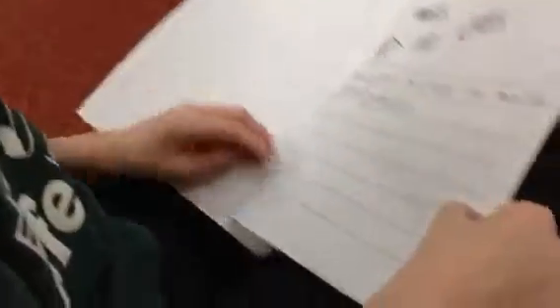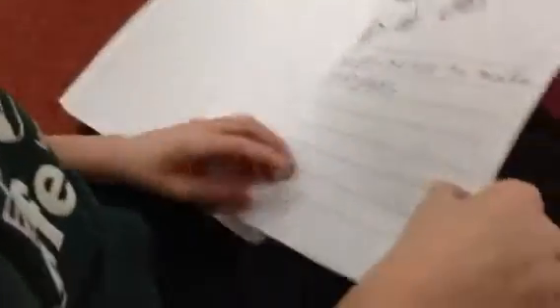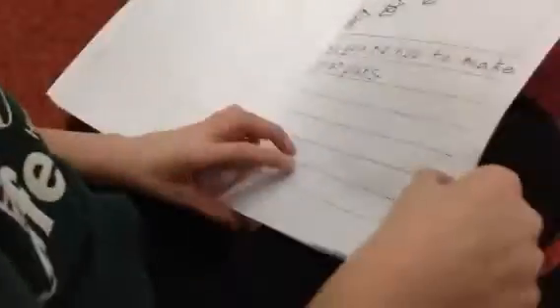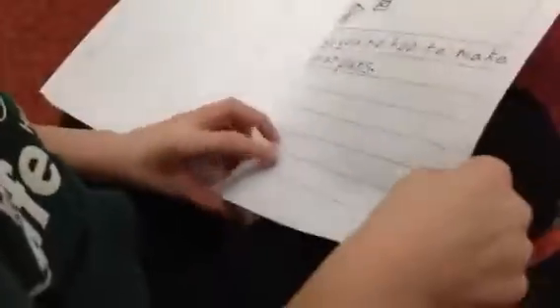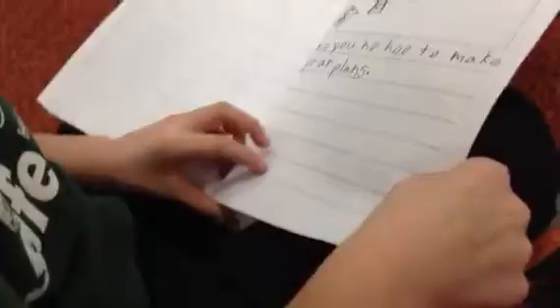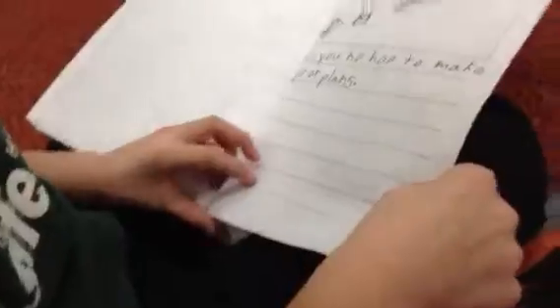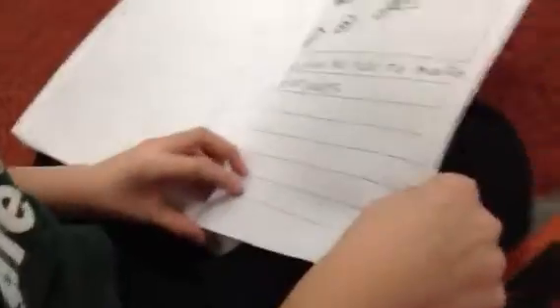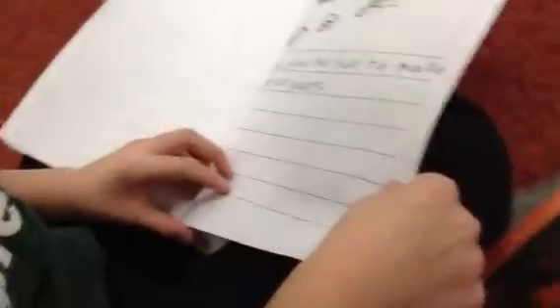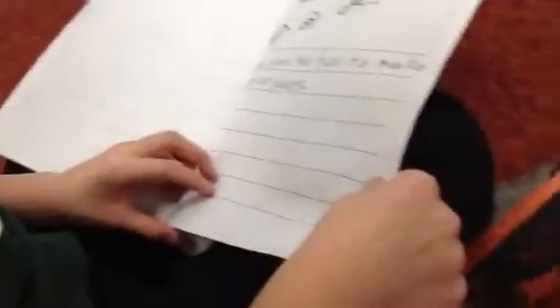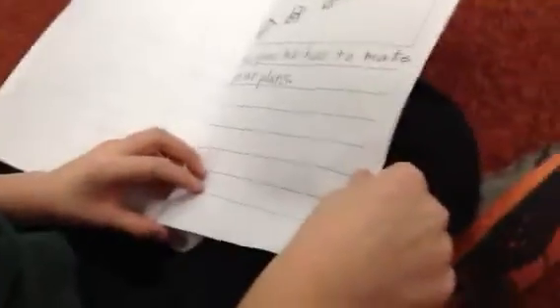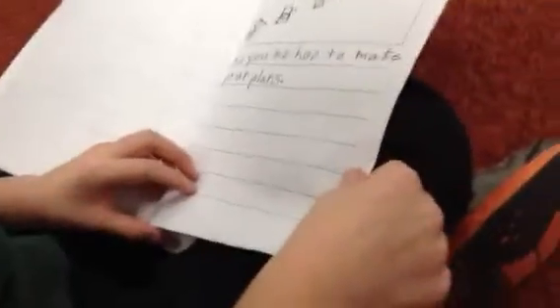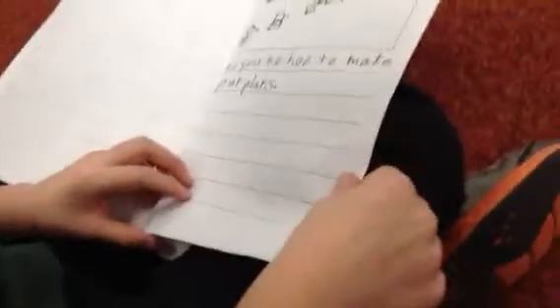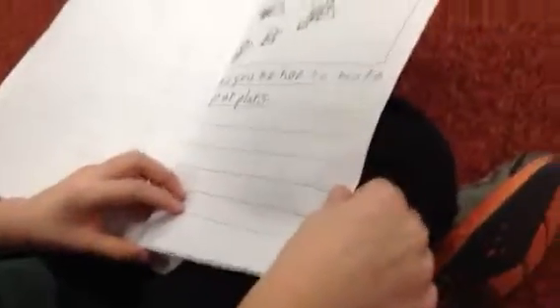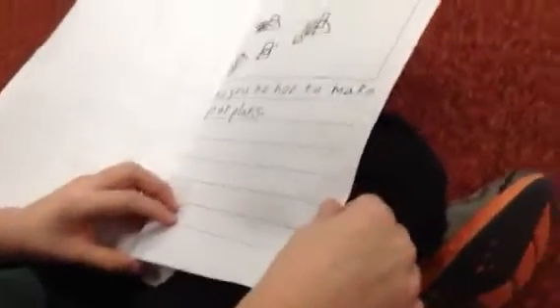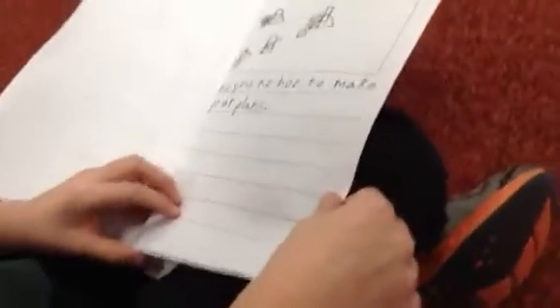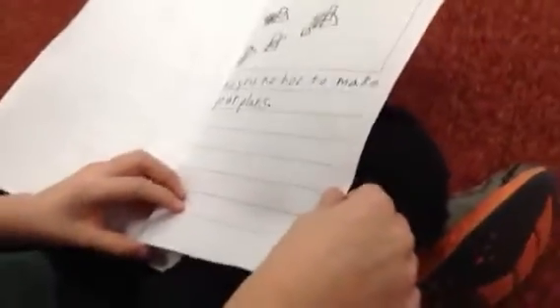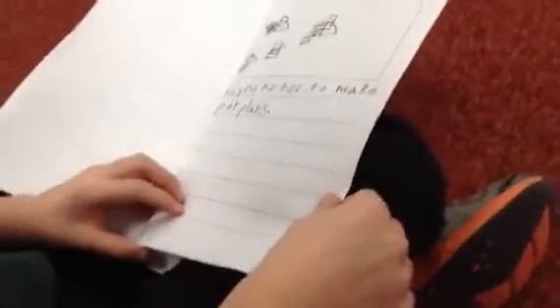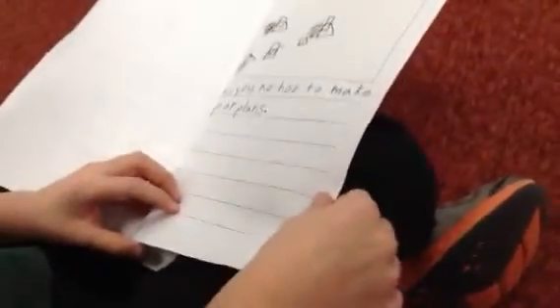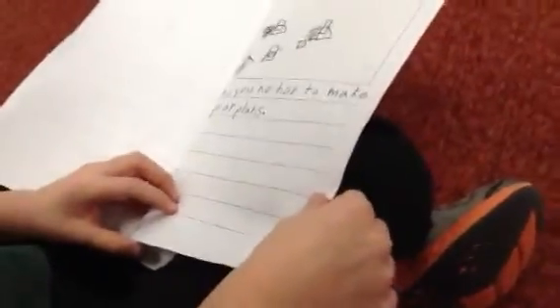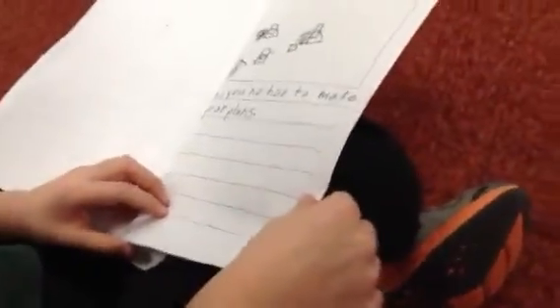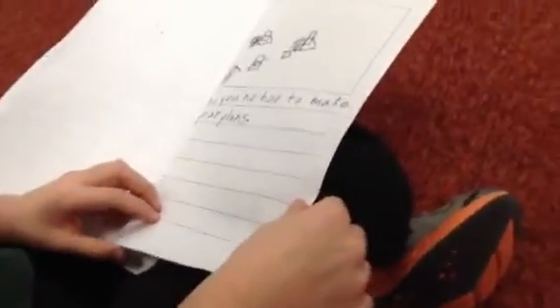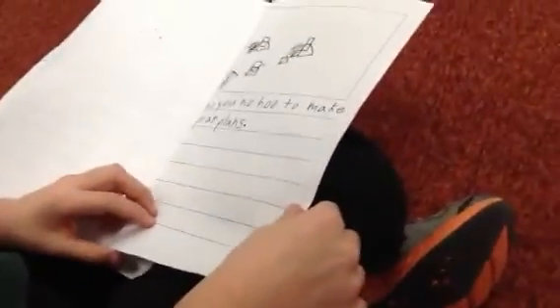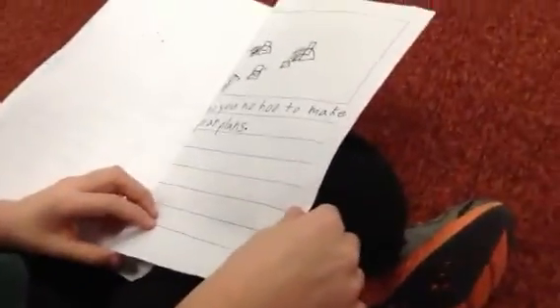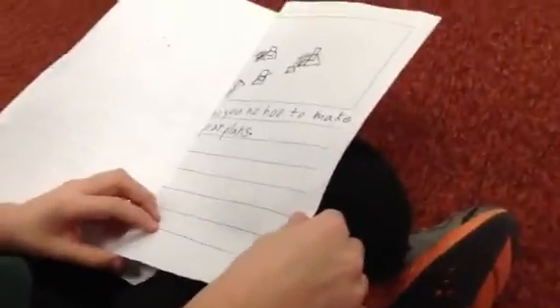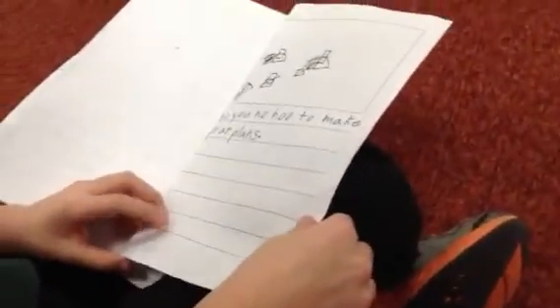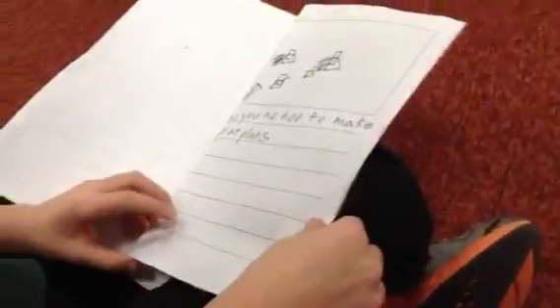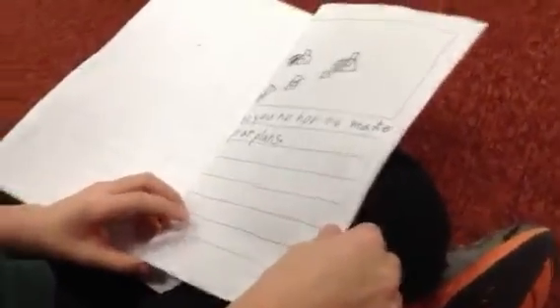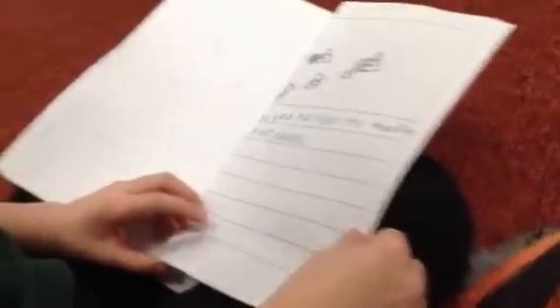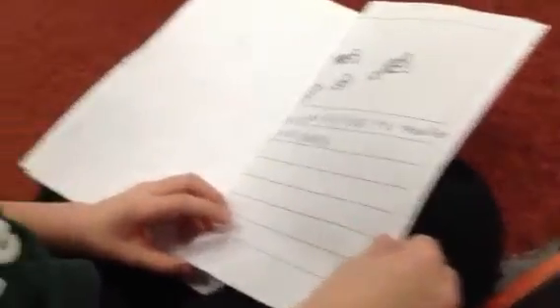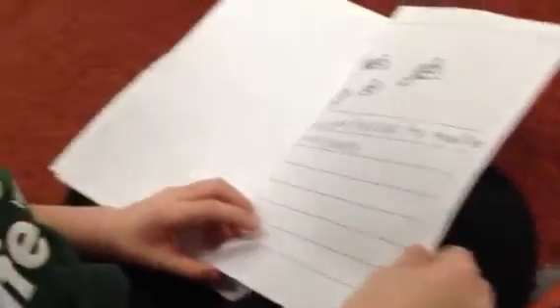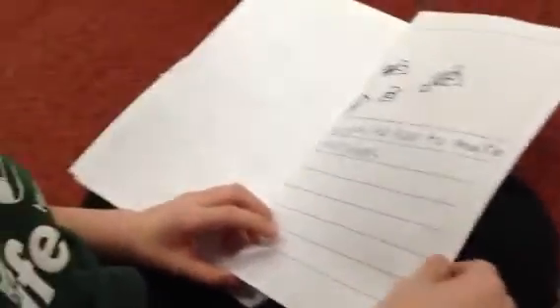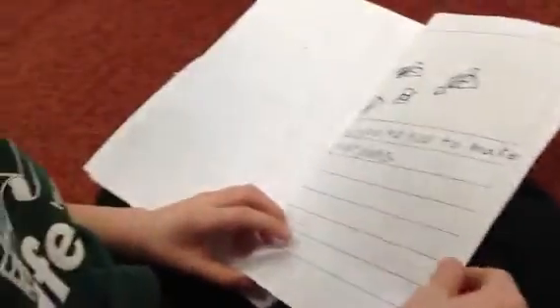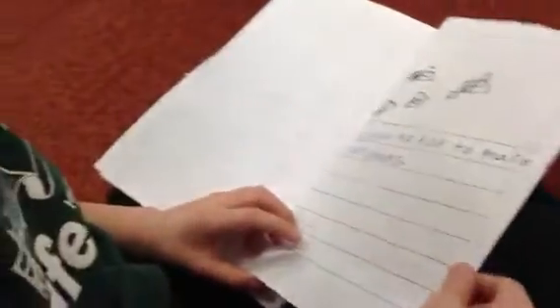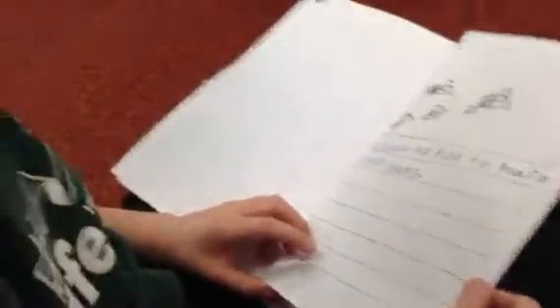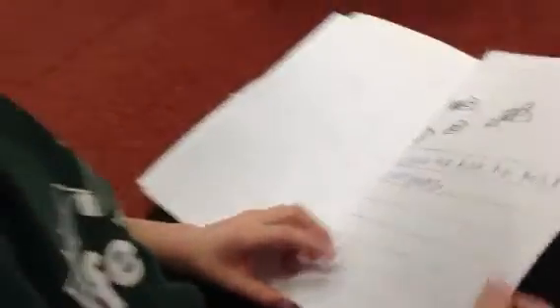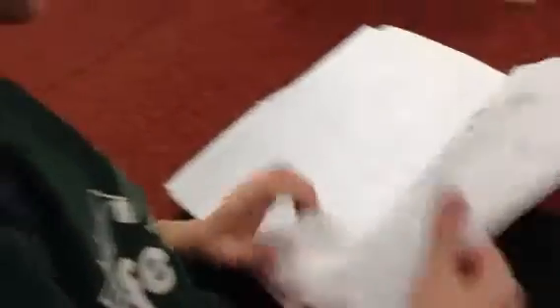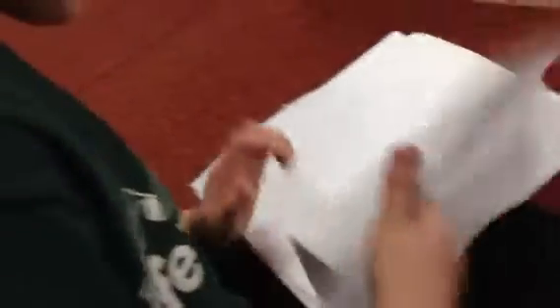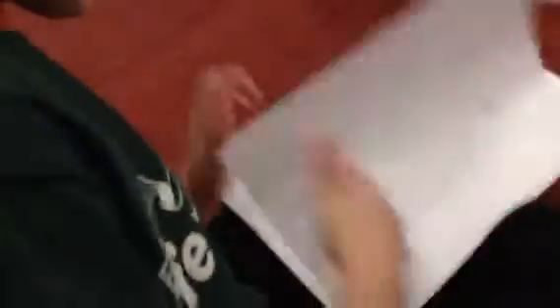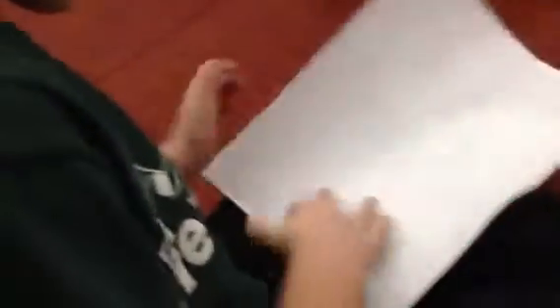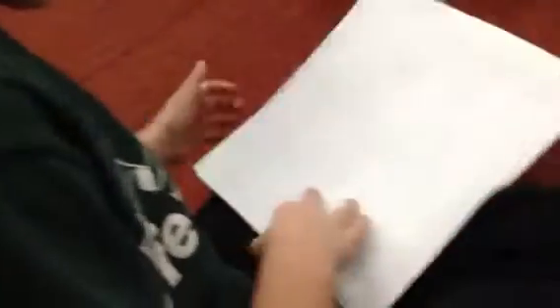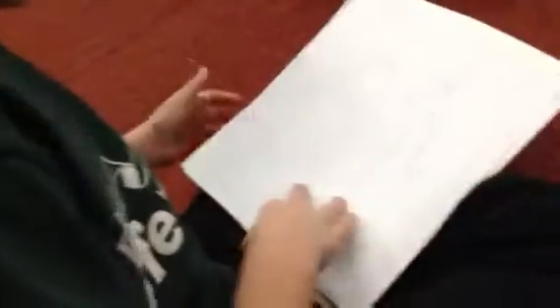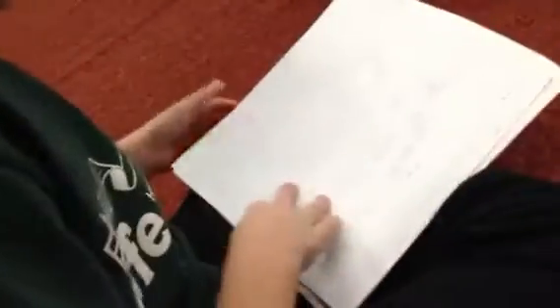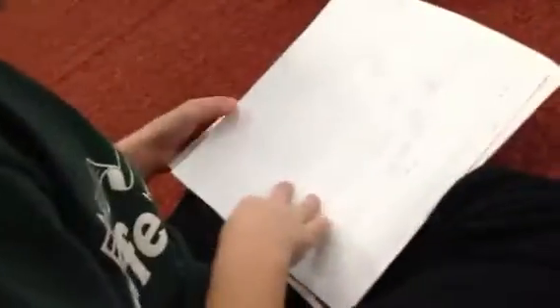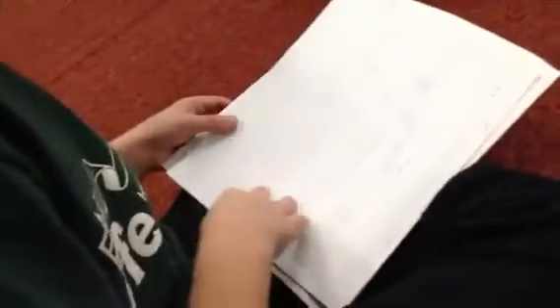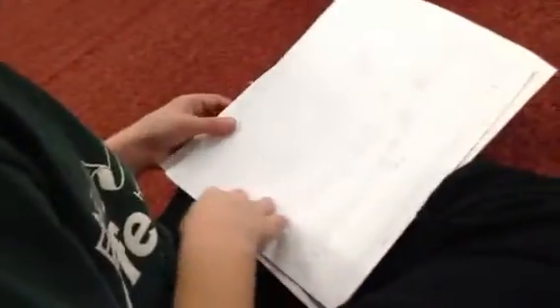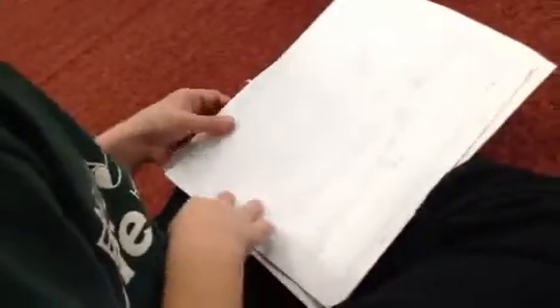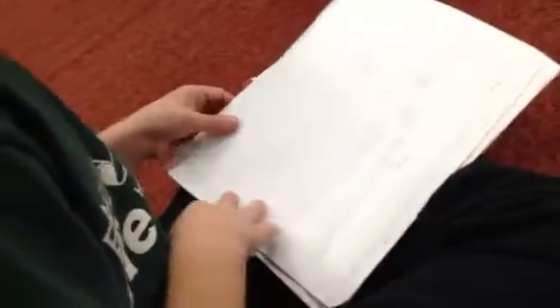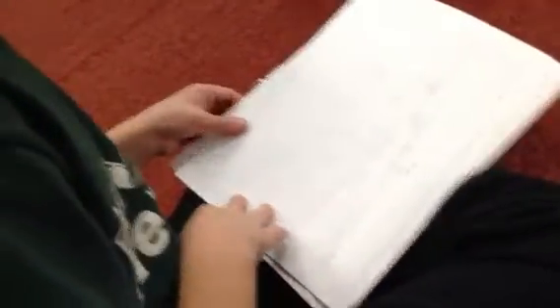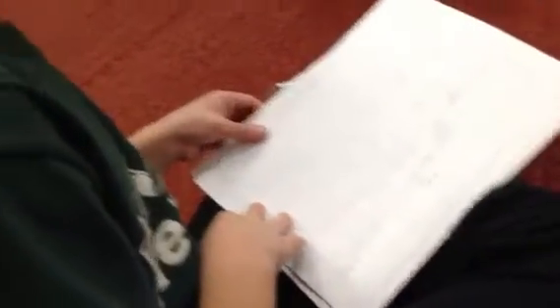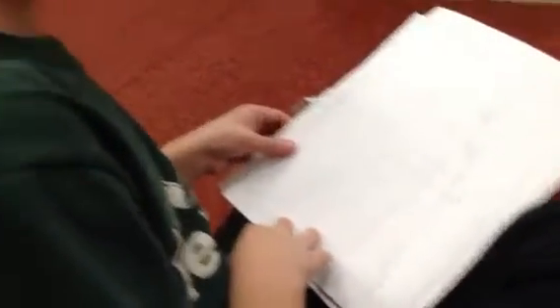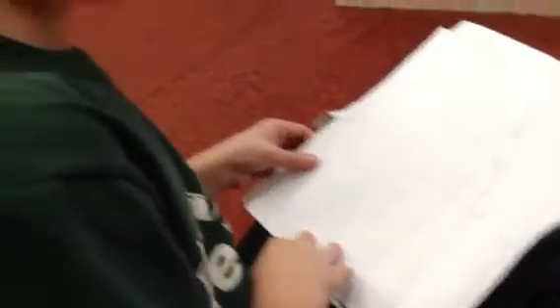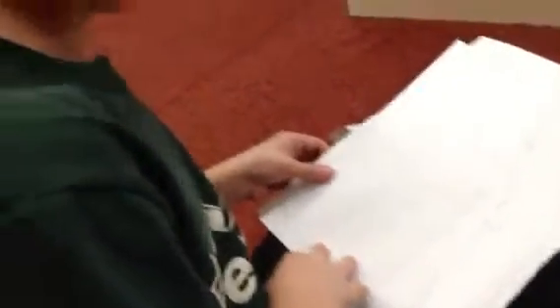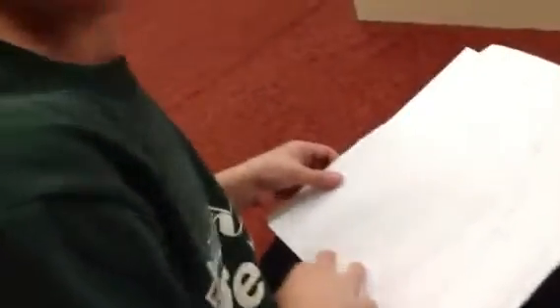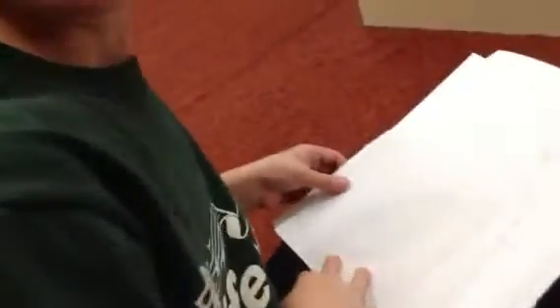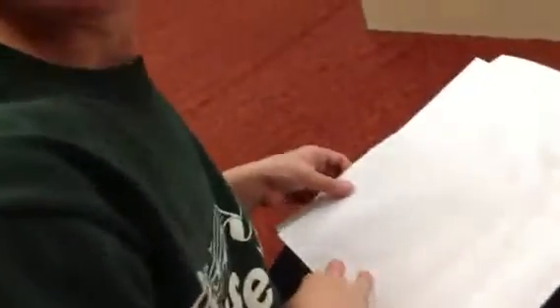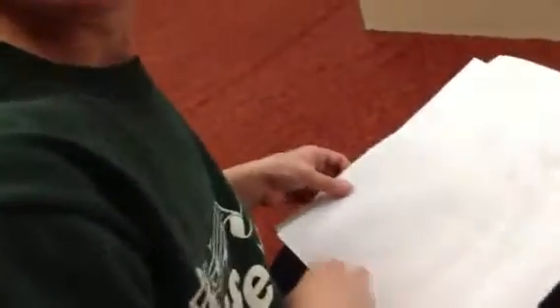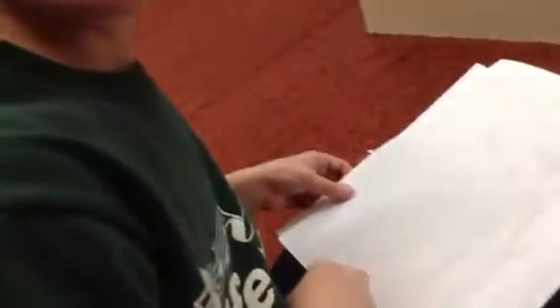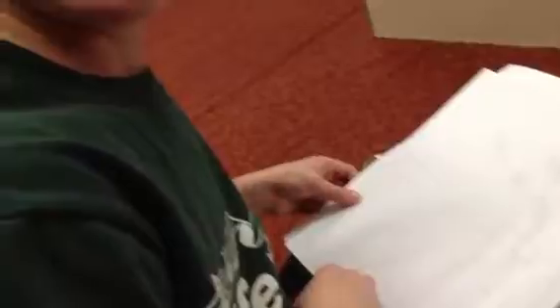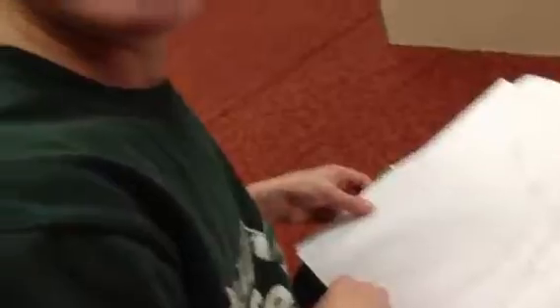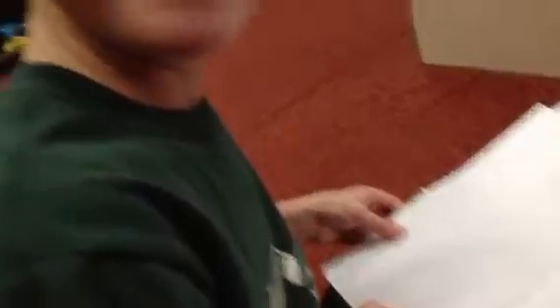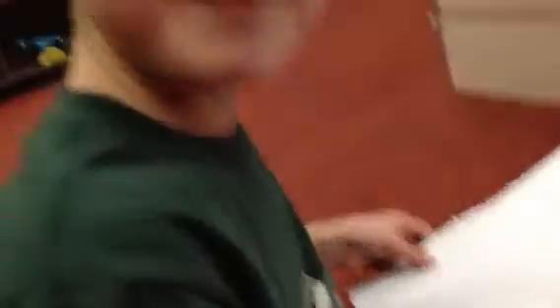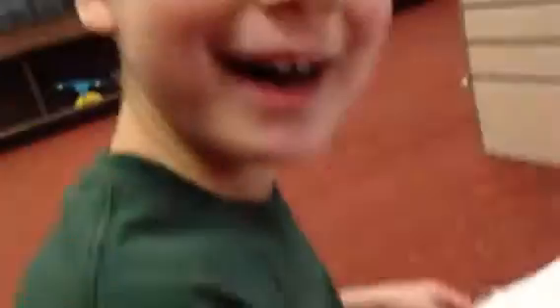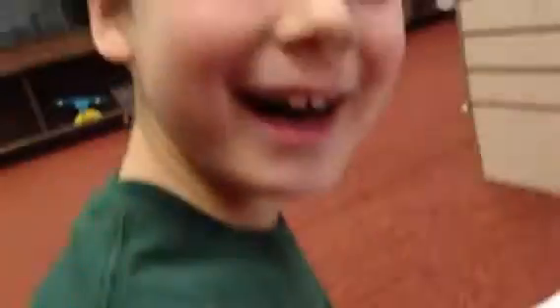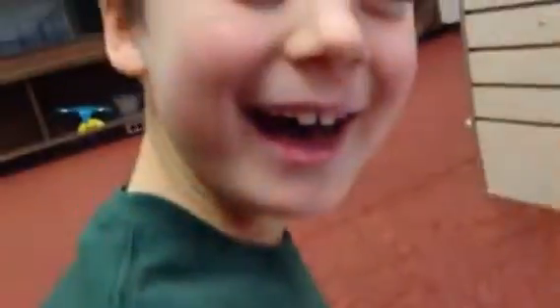Now you know how to make paper airplanes. The end. Bye.